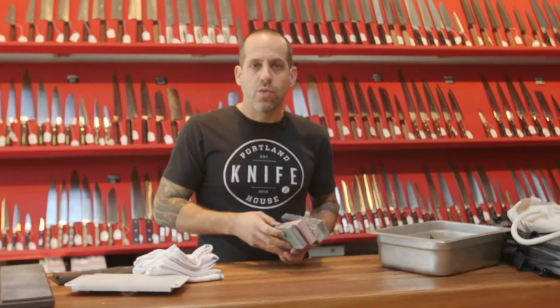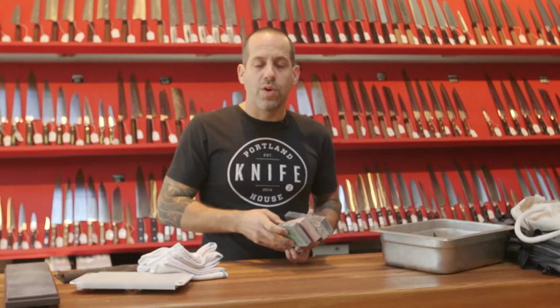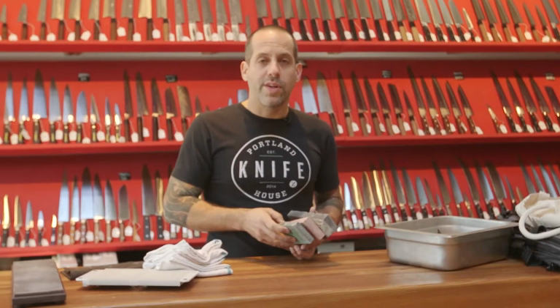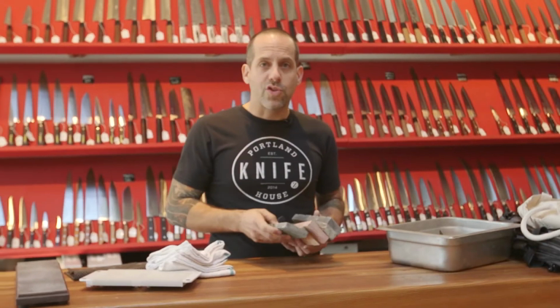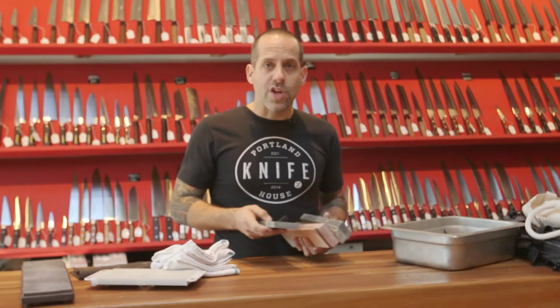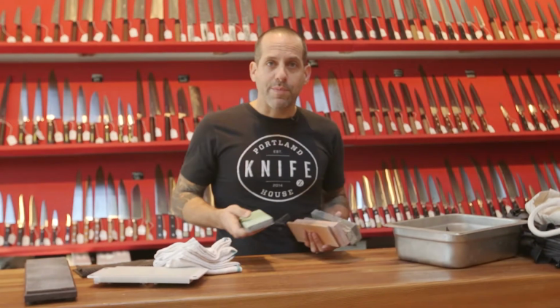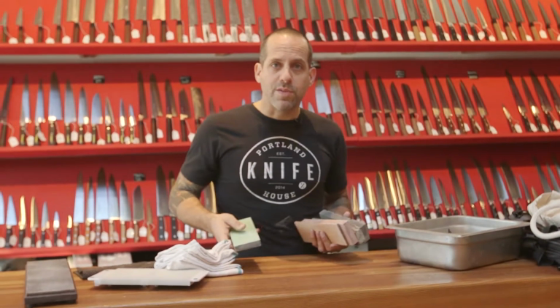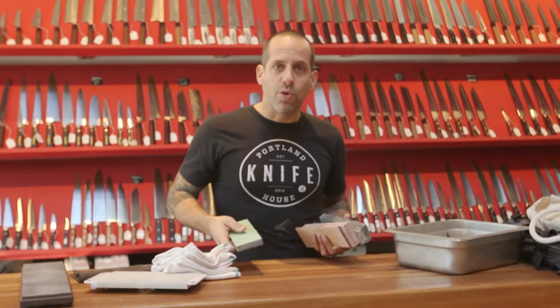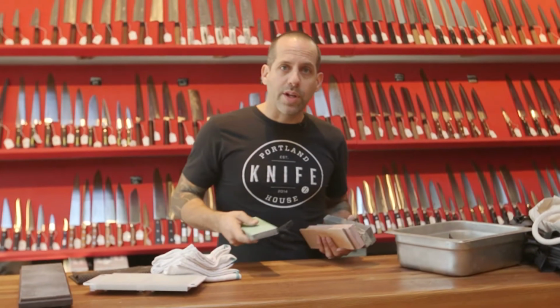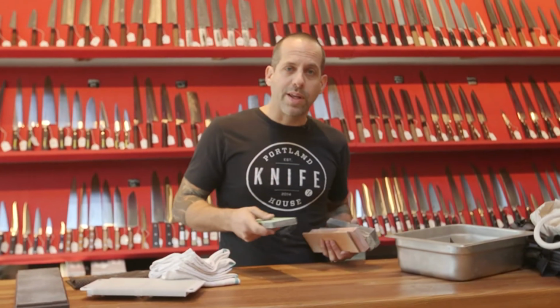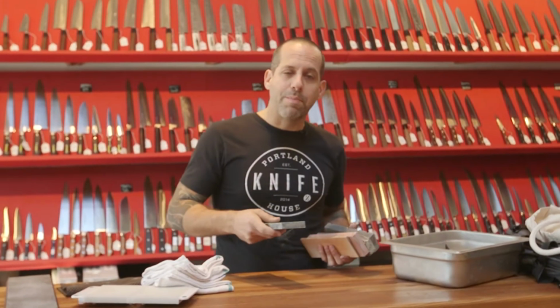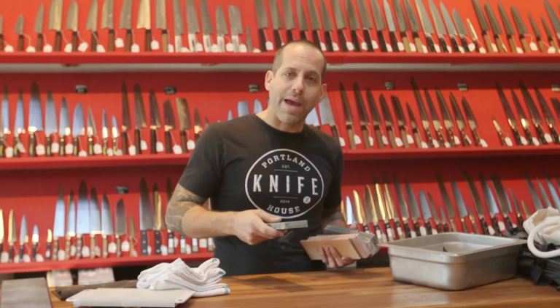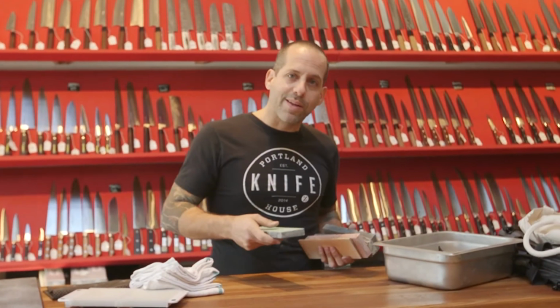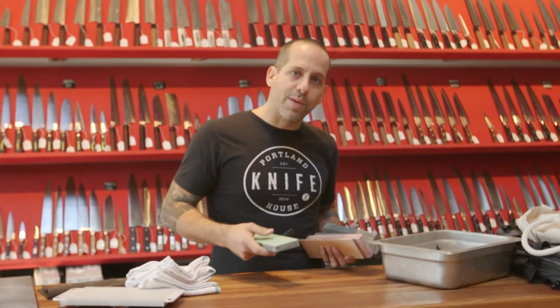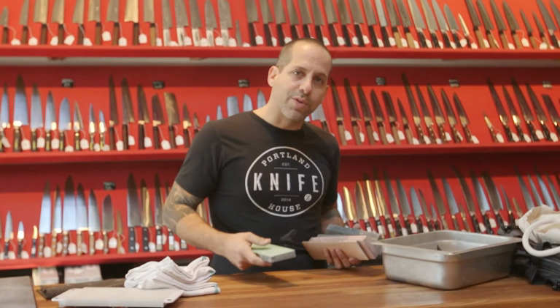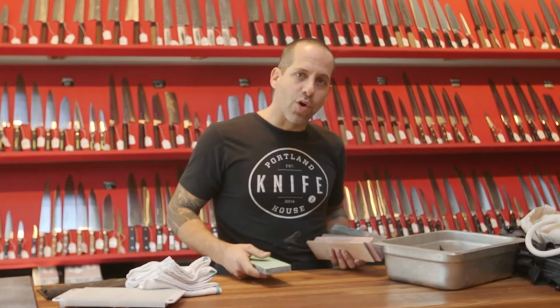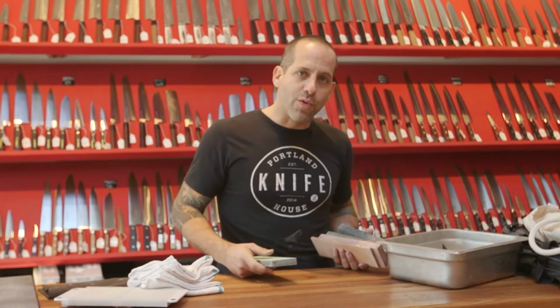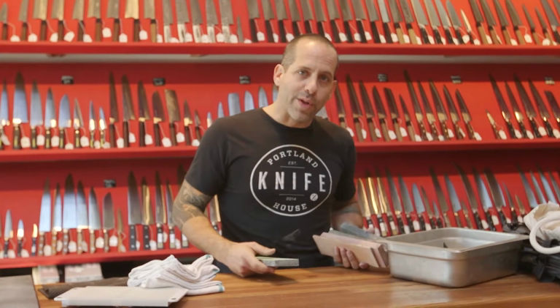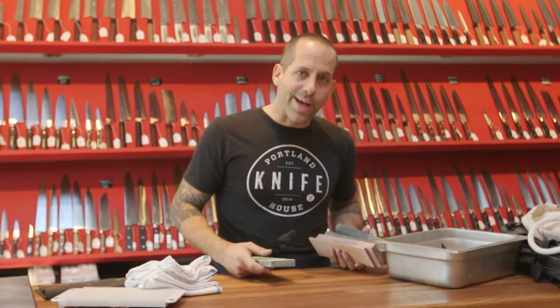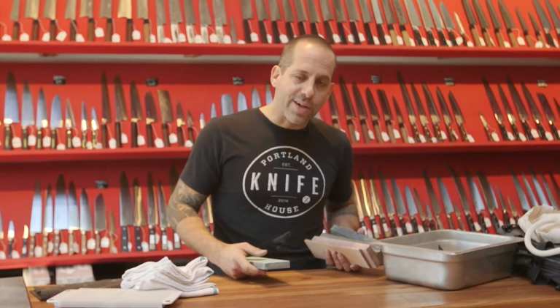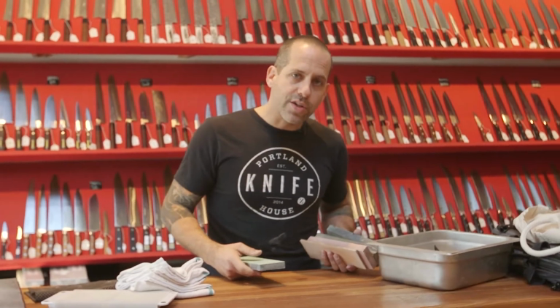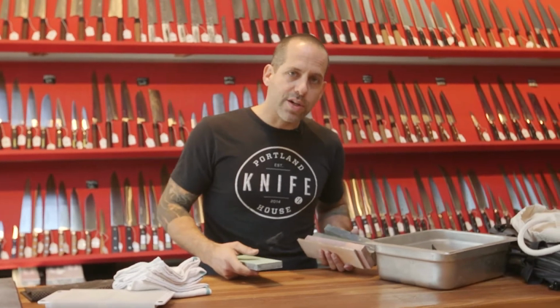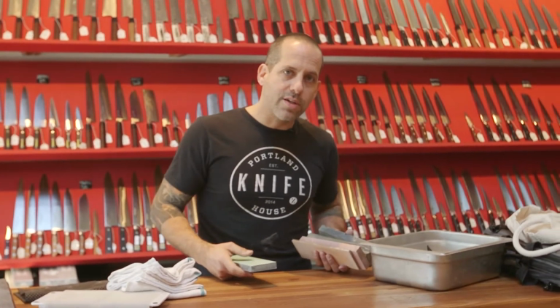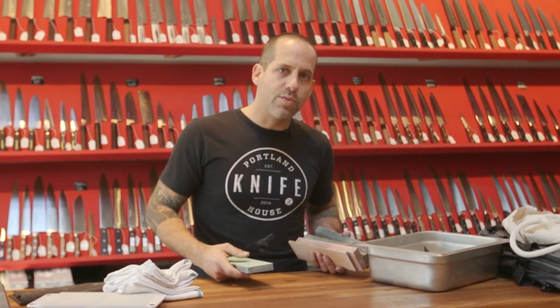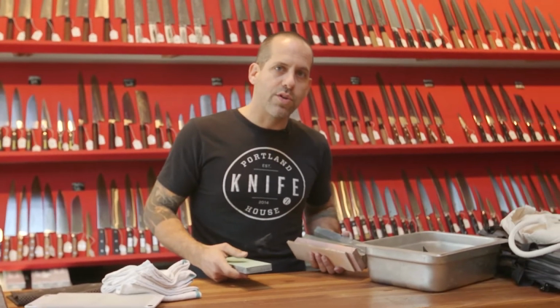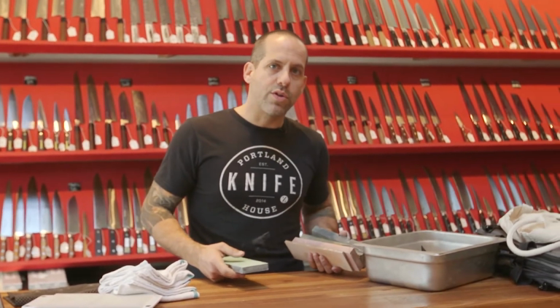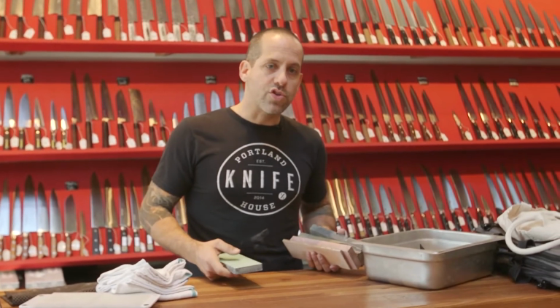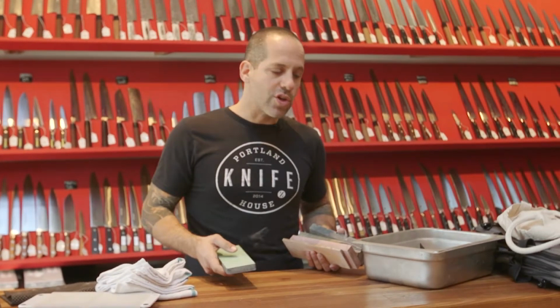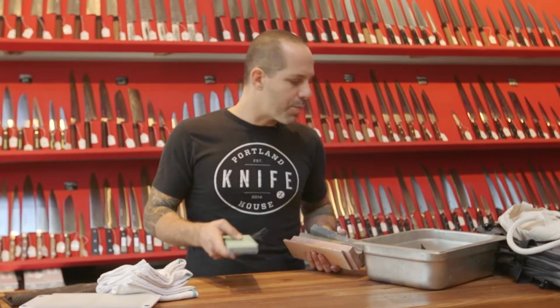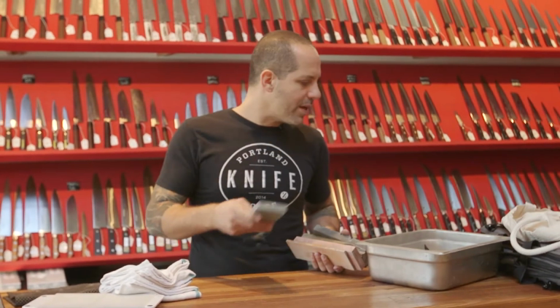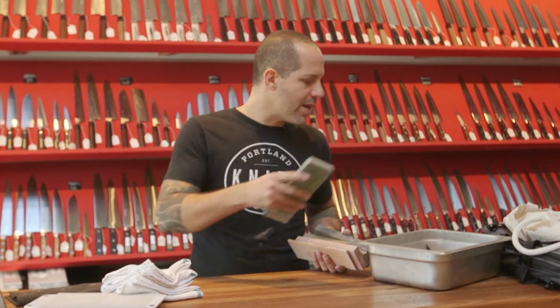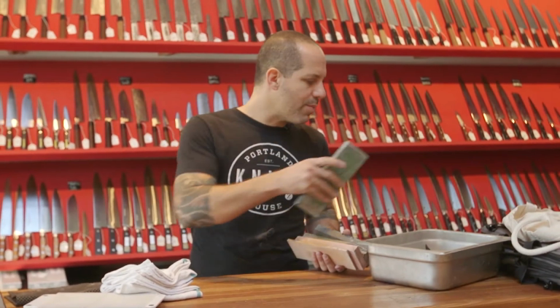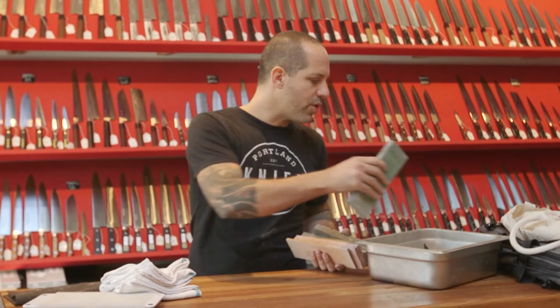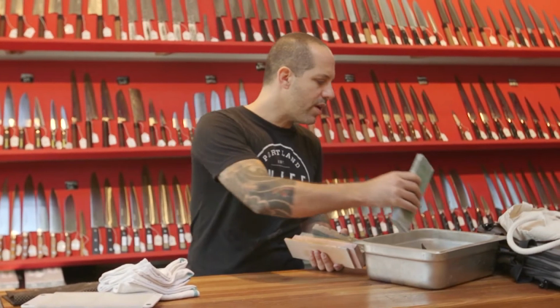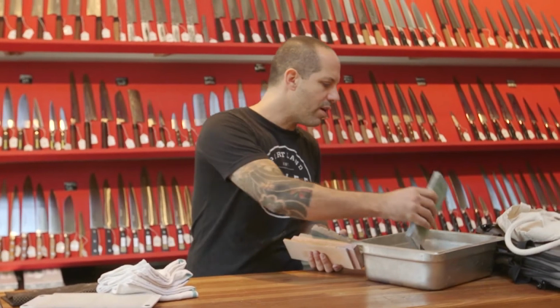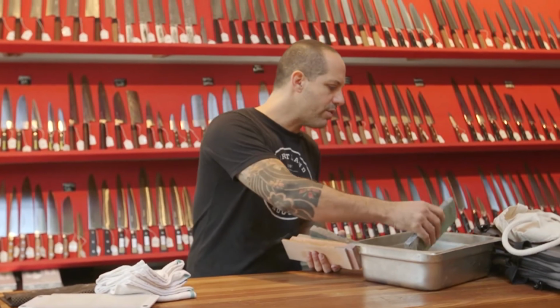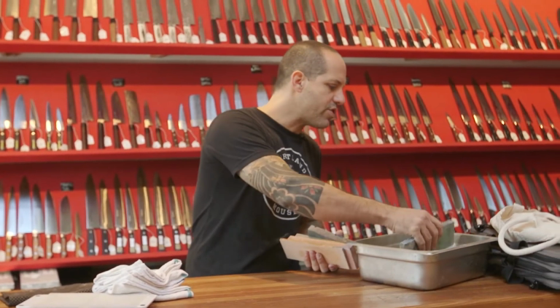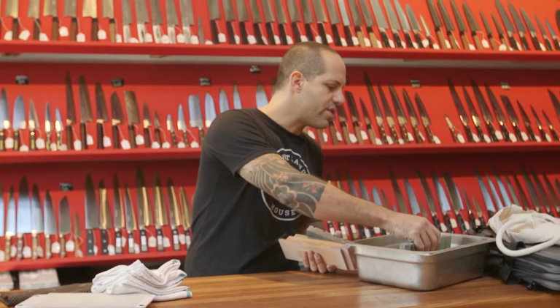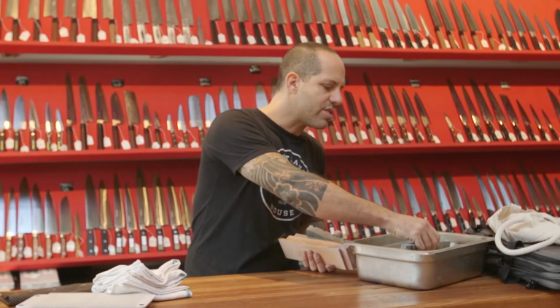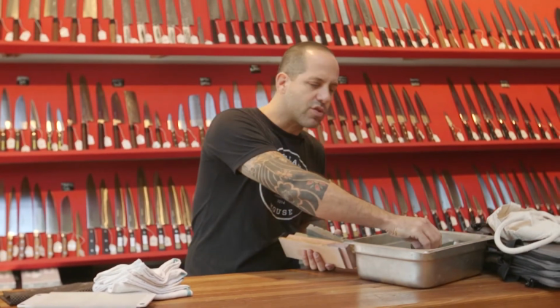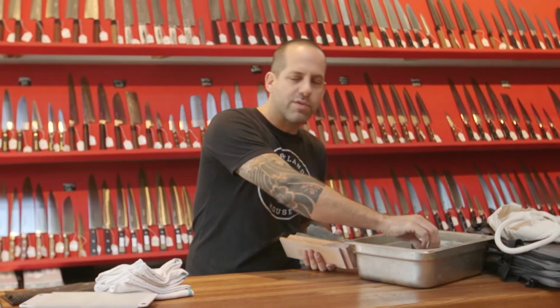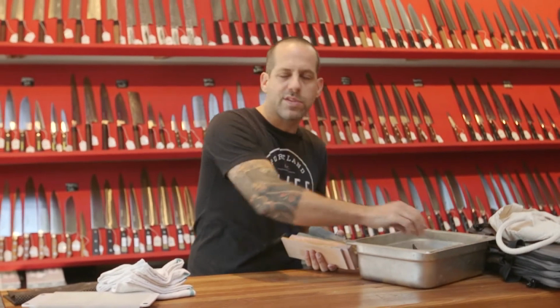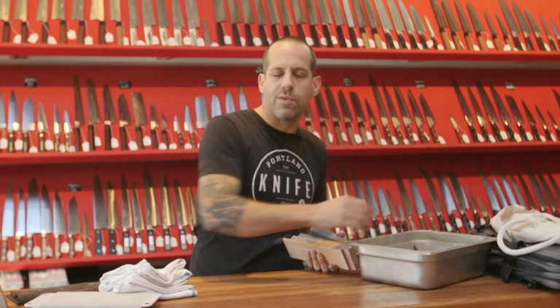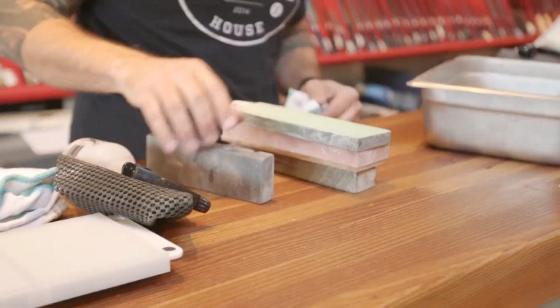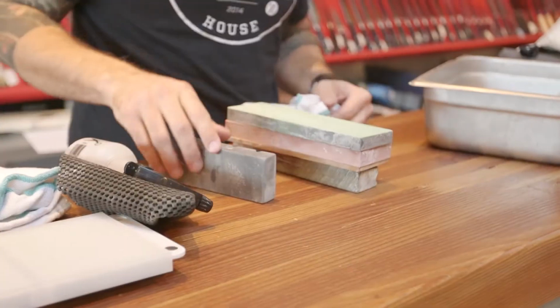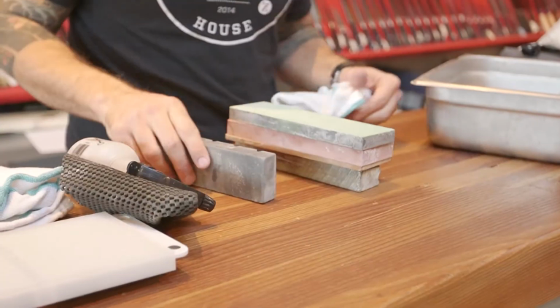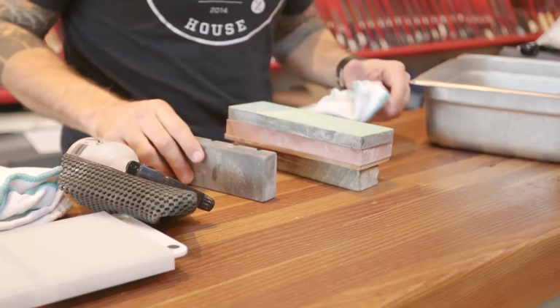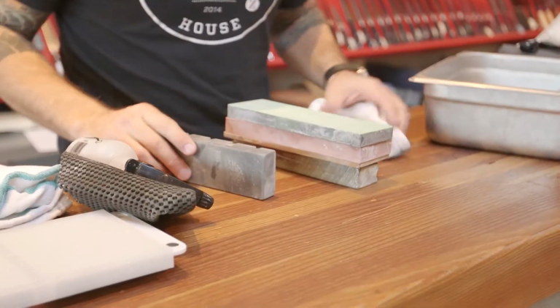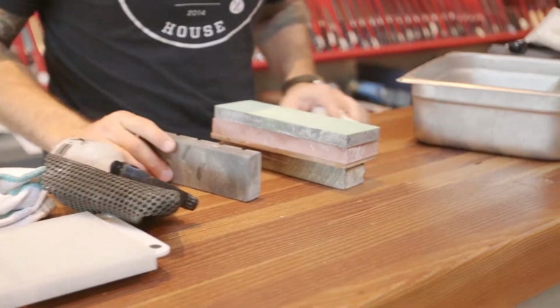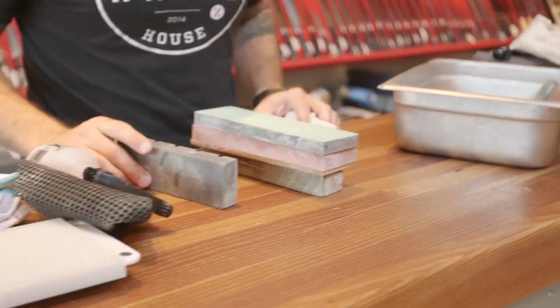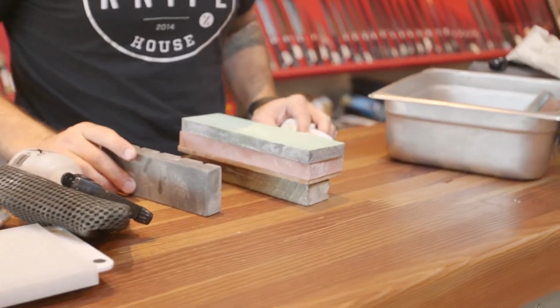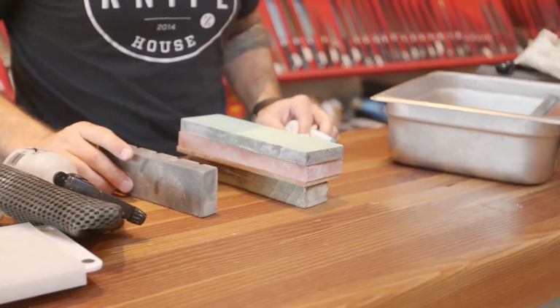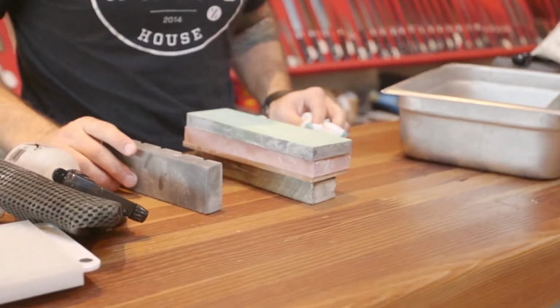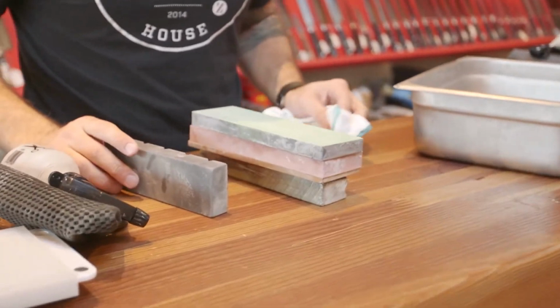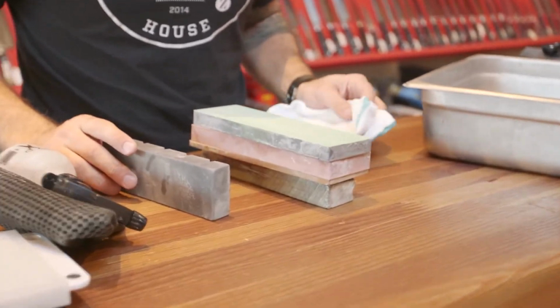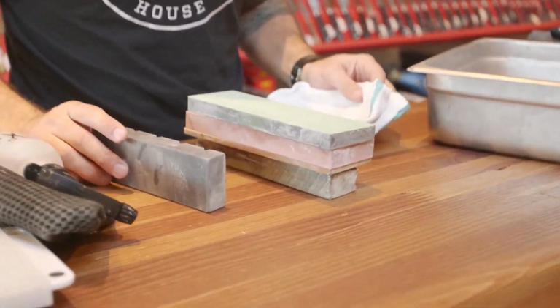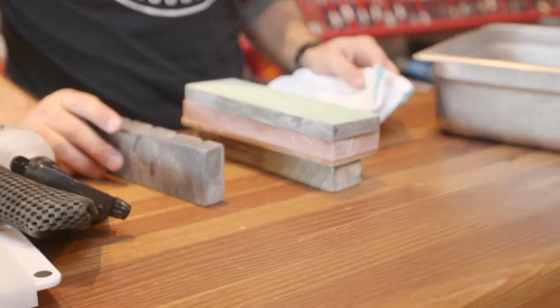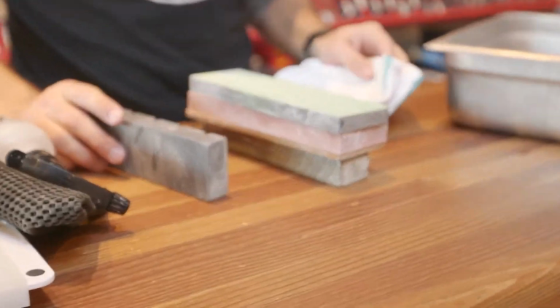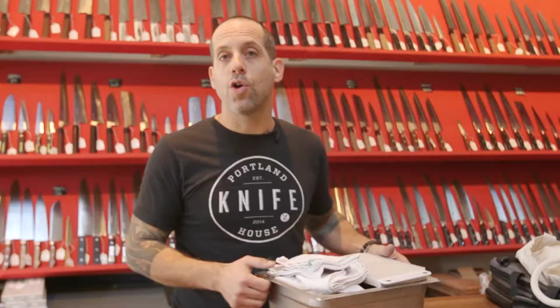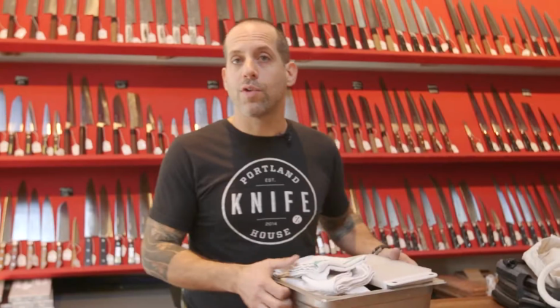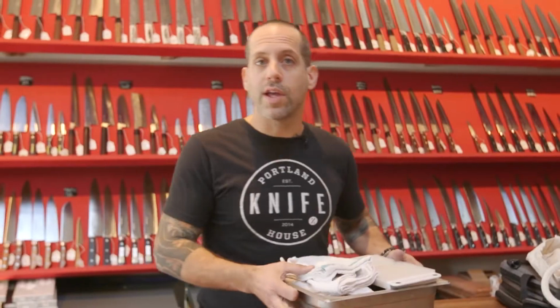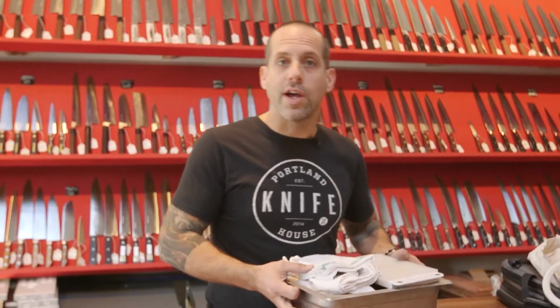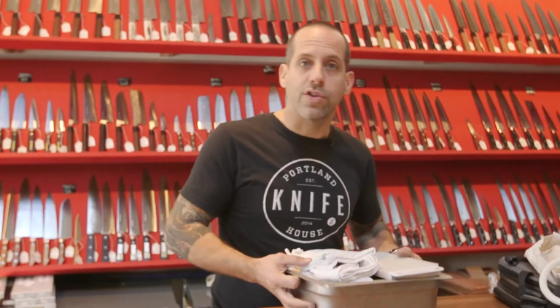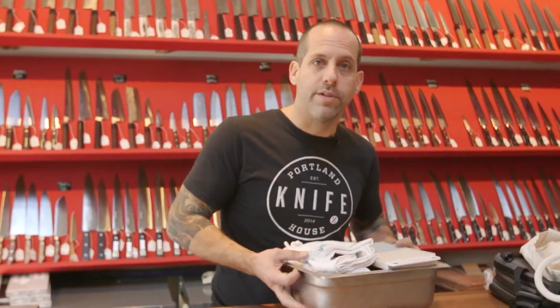We're here at the shop this morning getting packed up to go over to Koshka. We're doing a sharpening demo there, which is a service that we do for some of the local restaurants. Let's head over to Koshka.